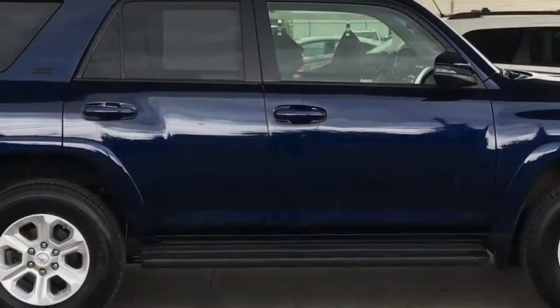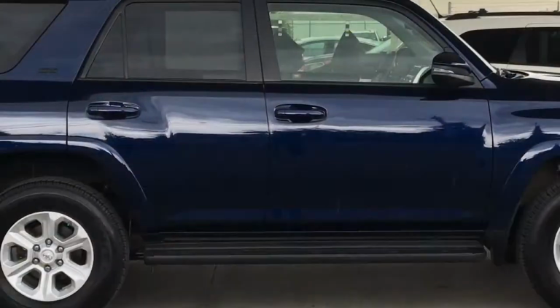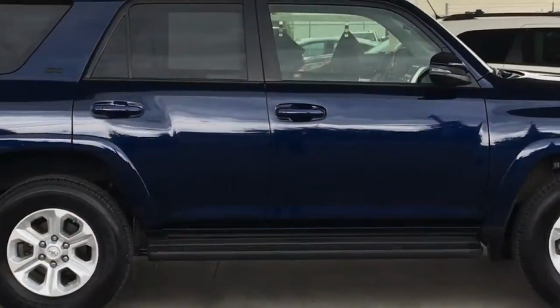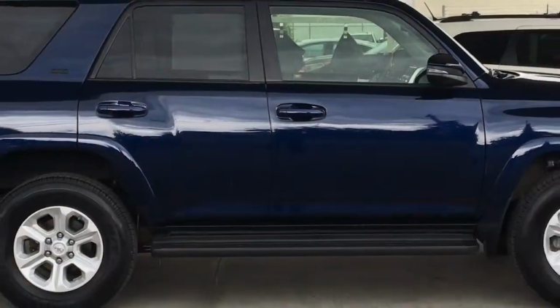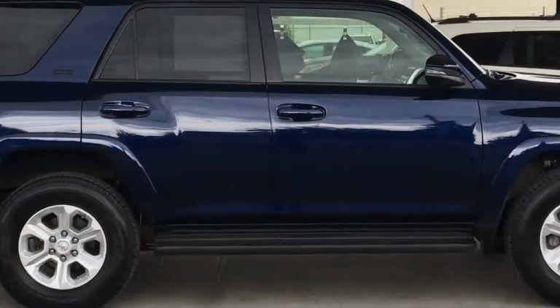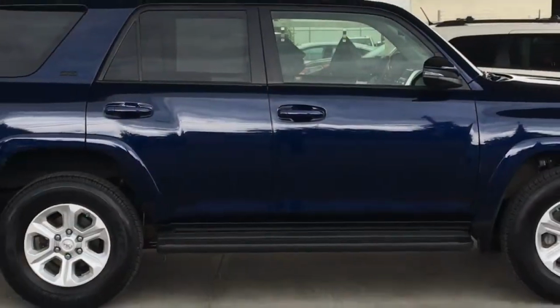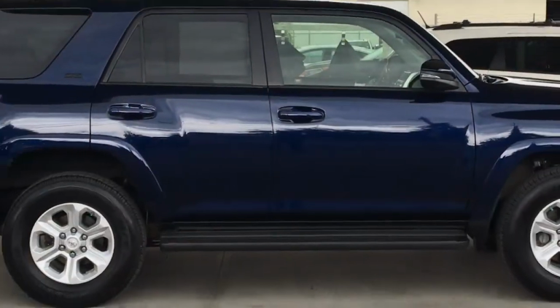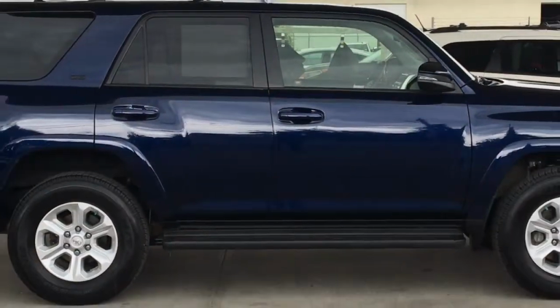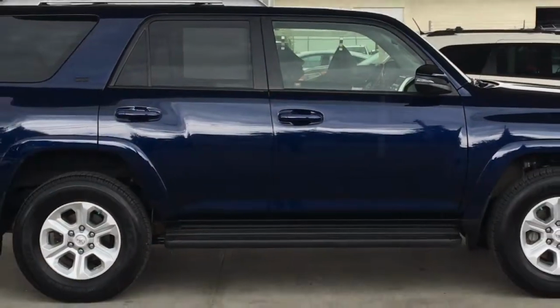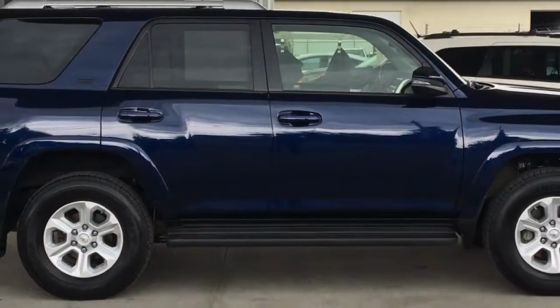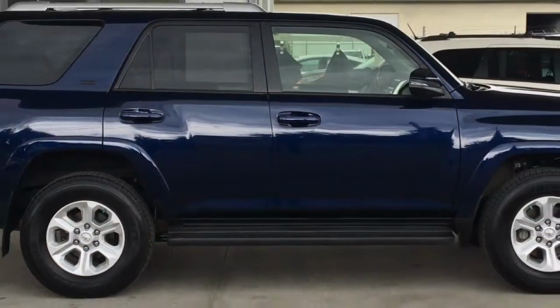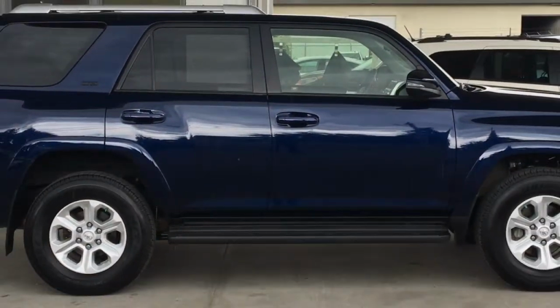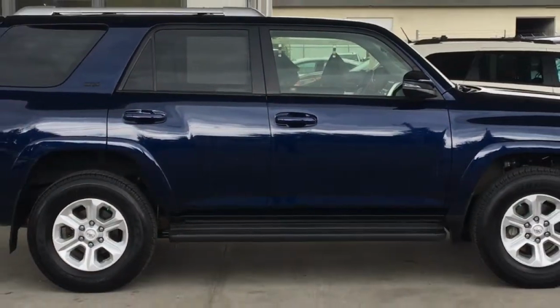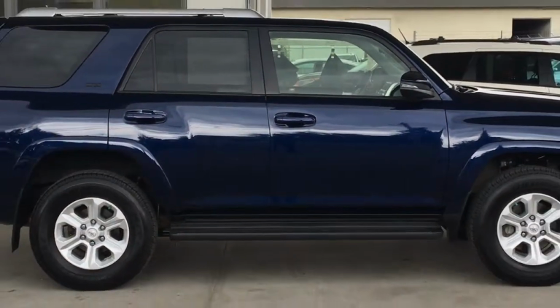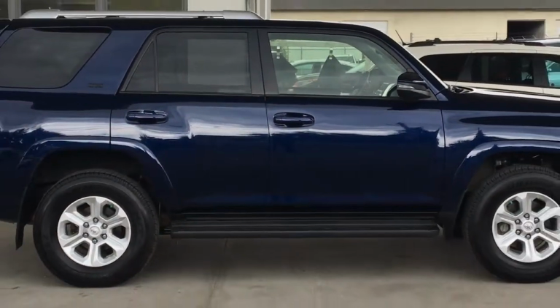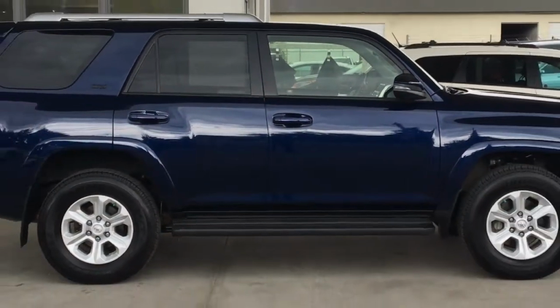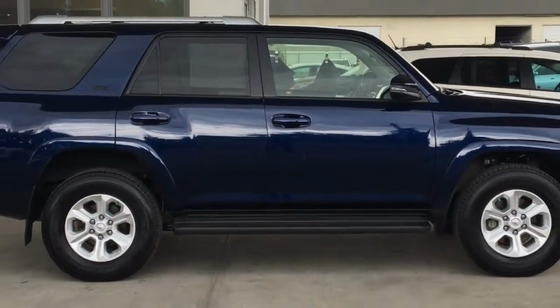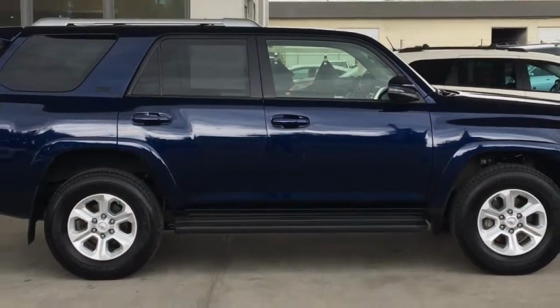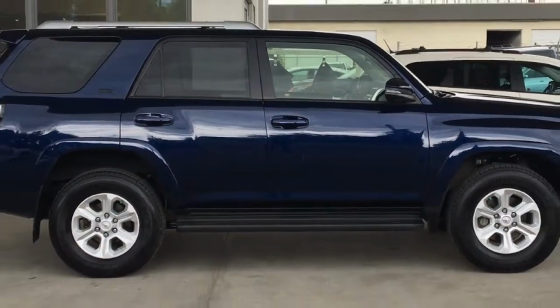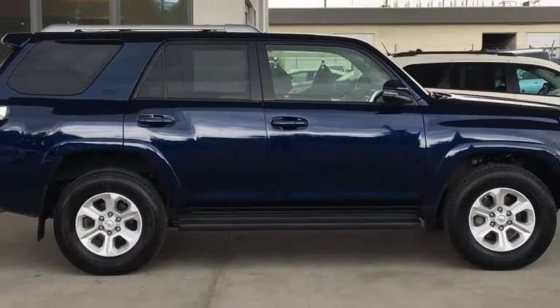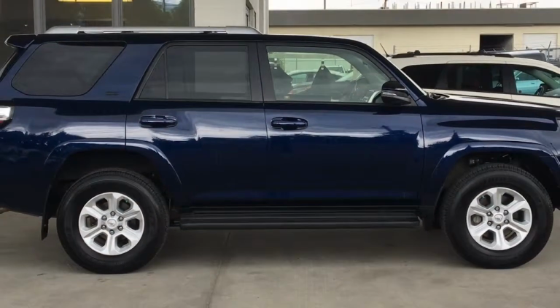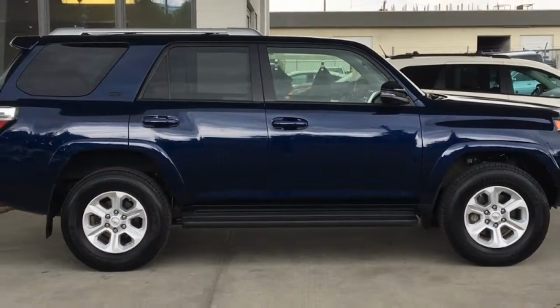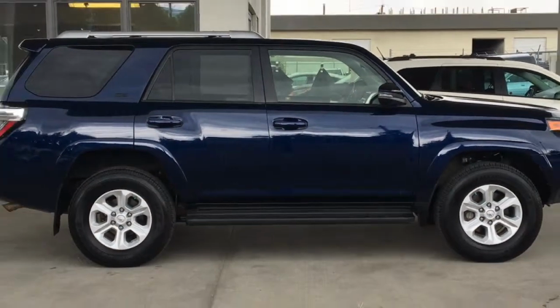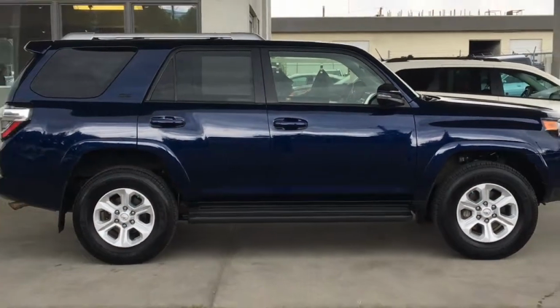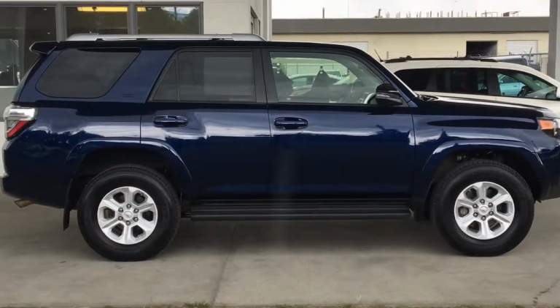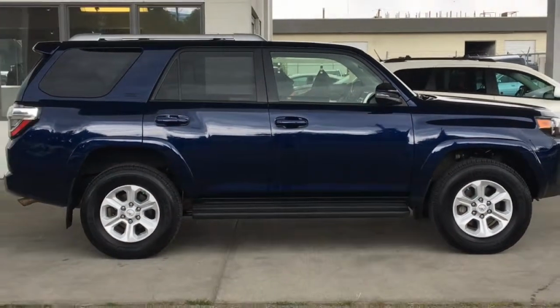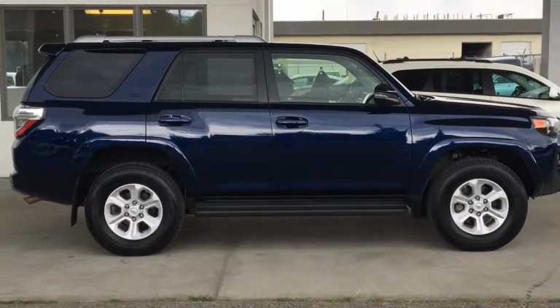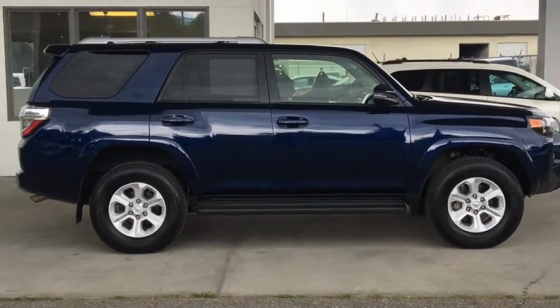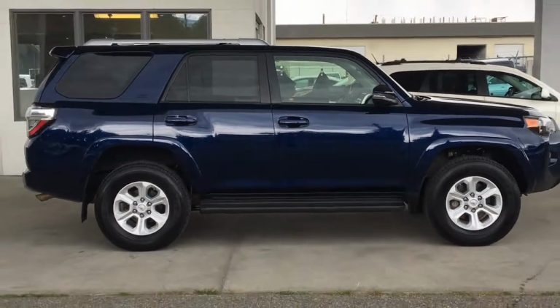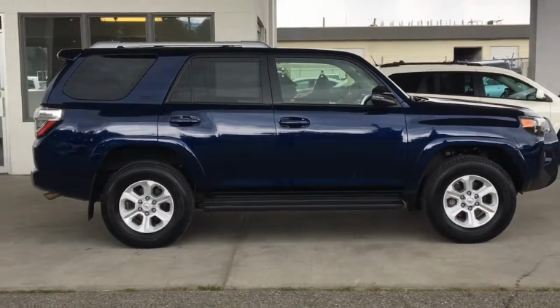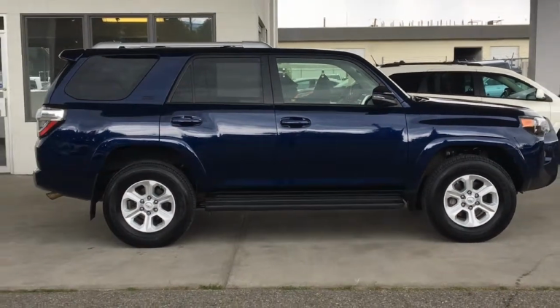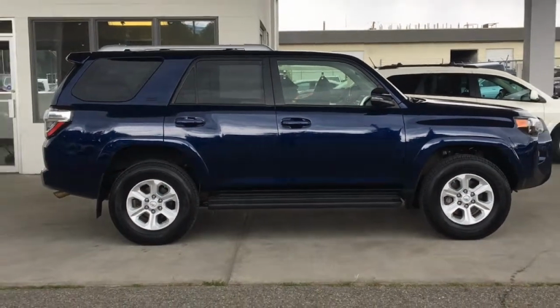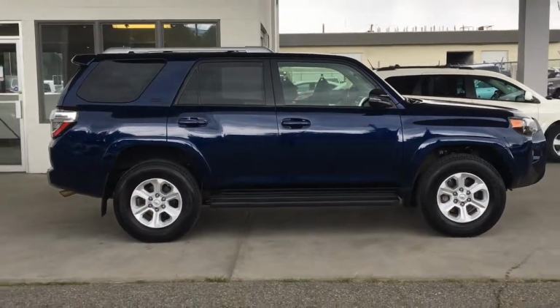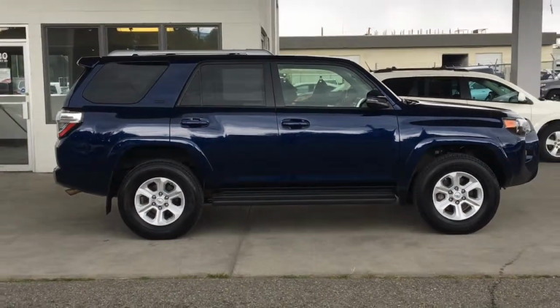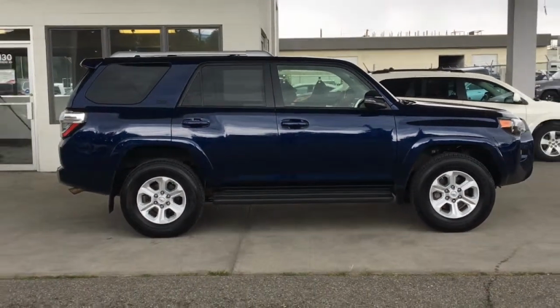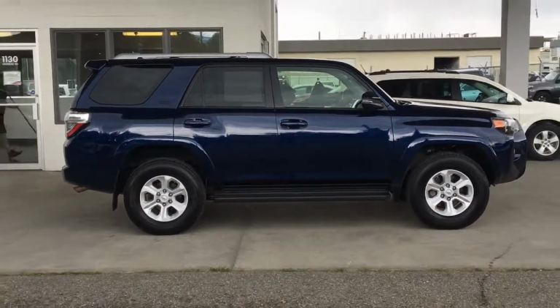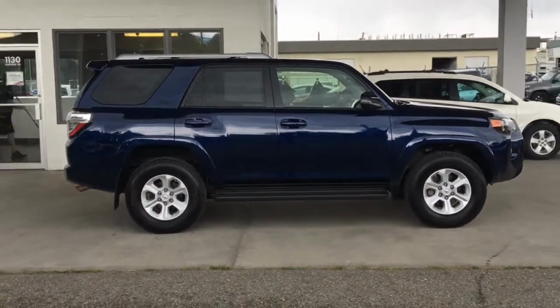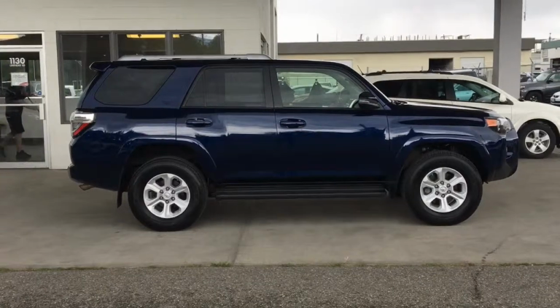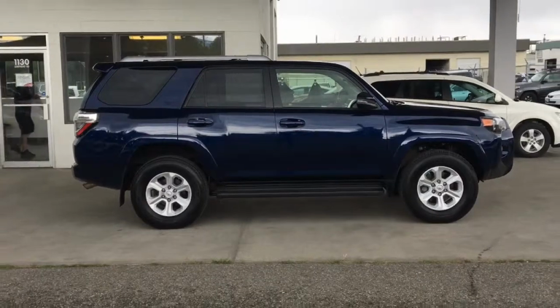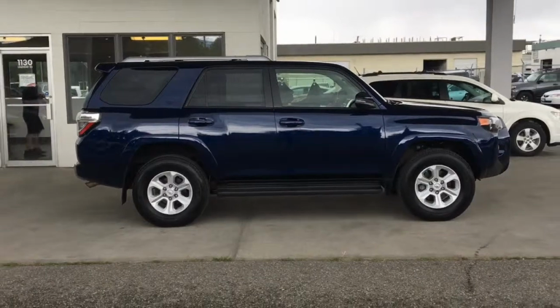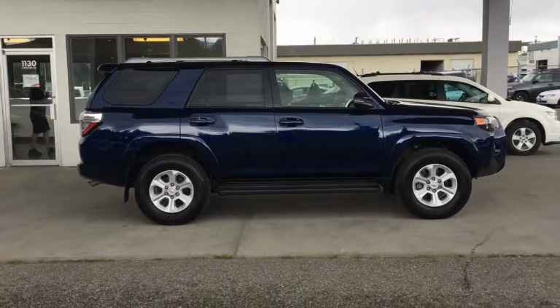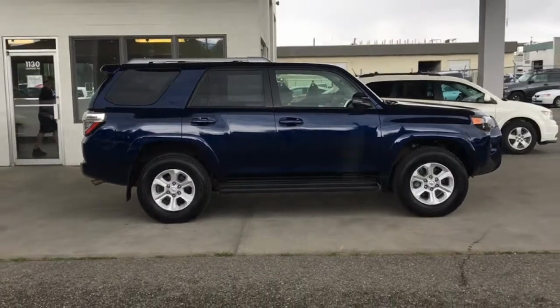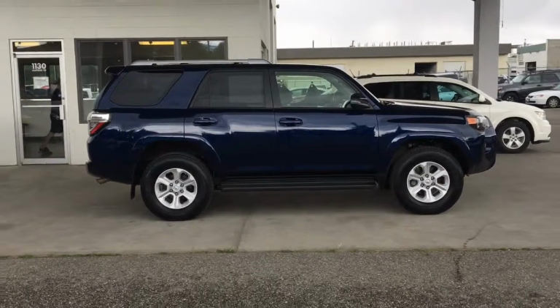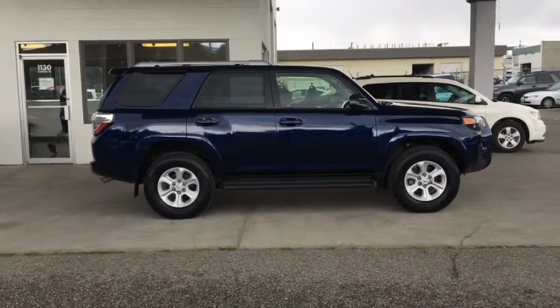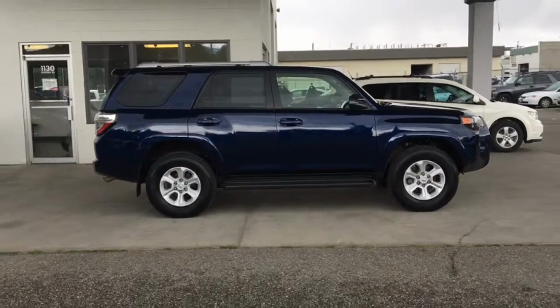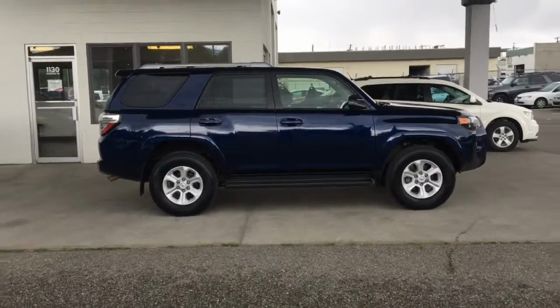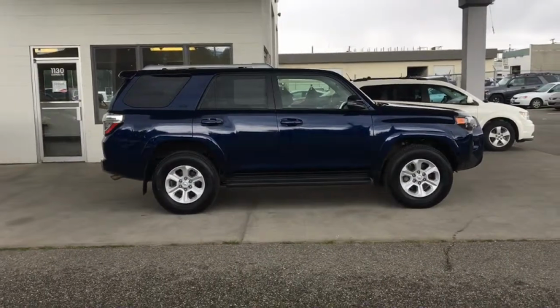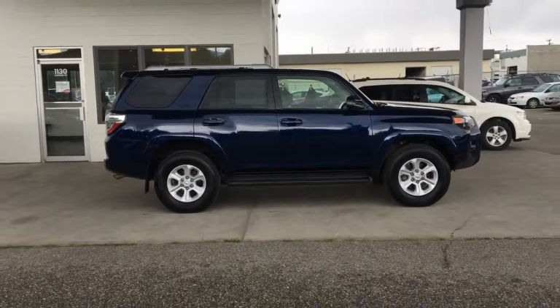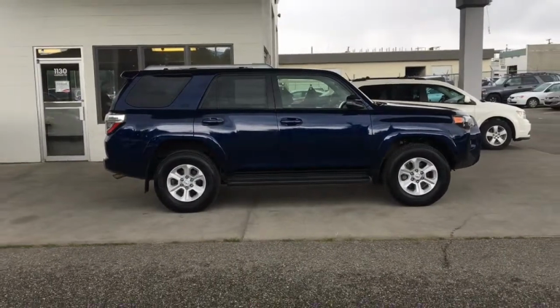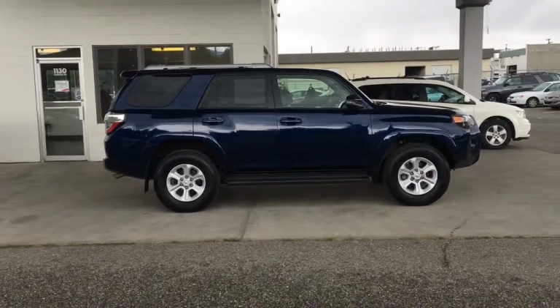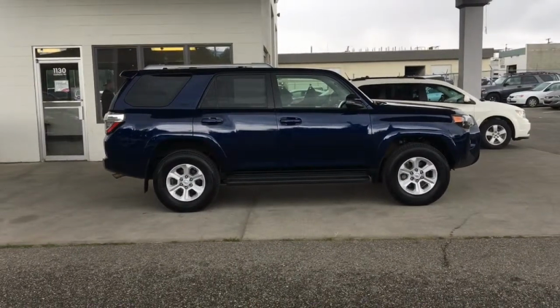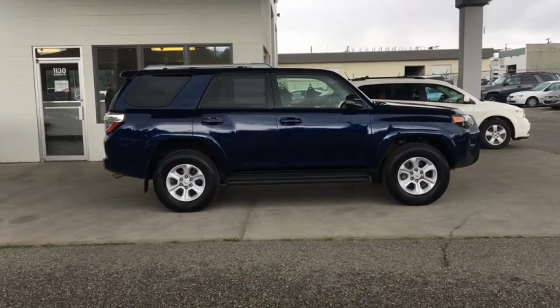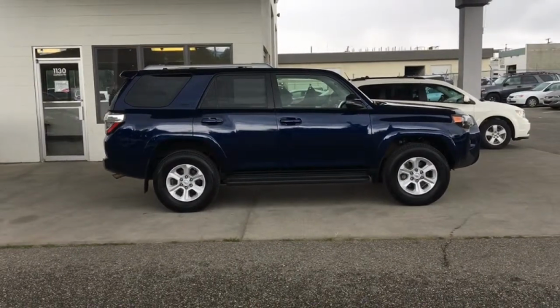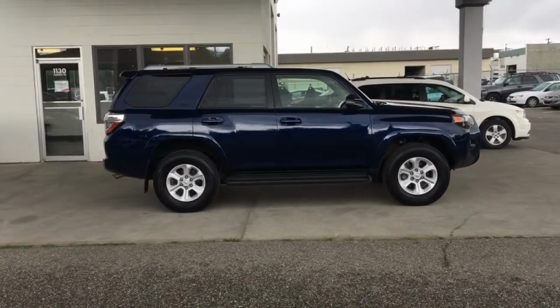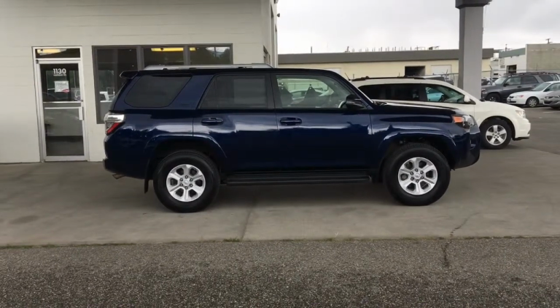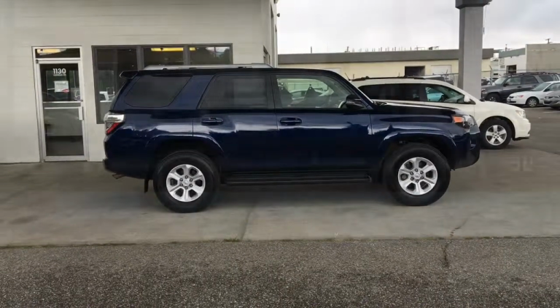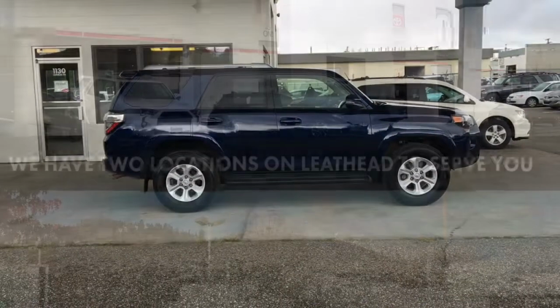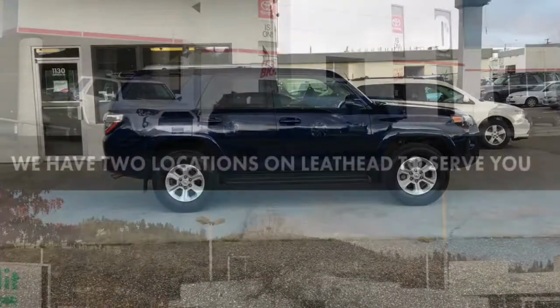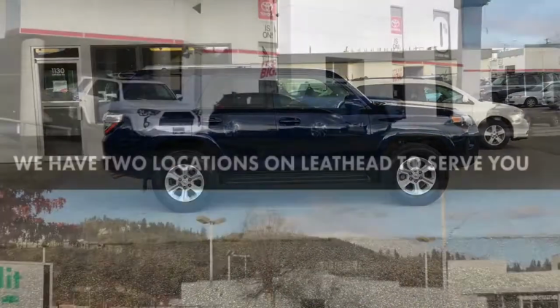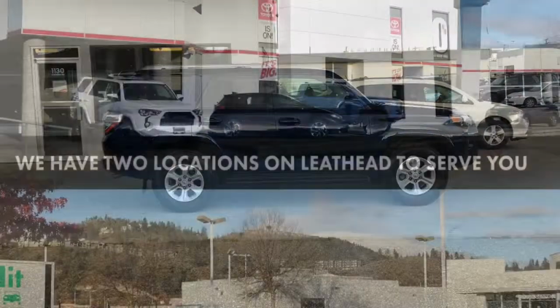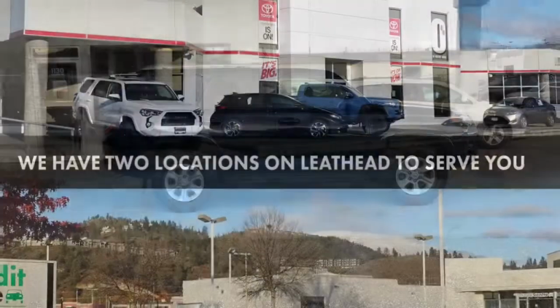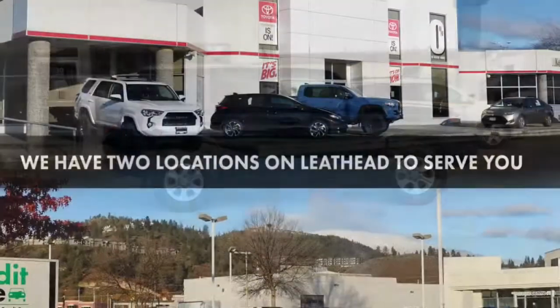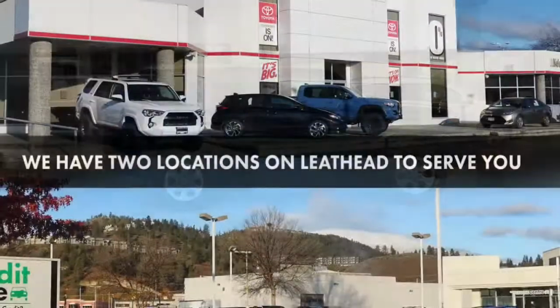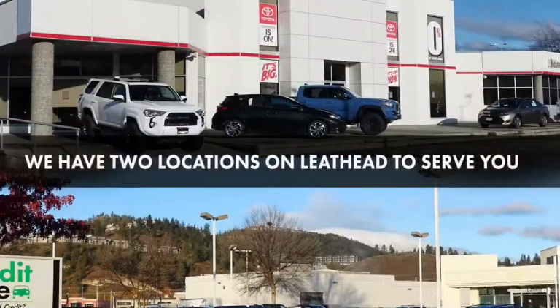Don't wait — 4Runners this nice are in high demand. Call today to book your test drive or stop by for a look. We're located on Leith Head Road in Kelowna.